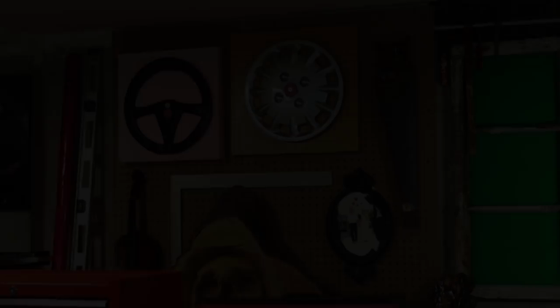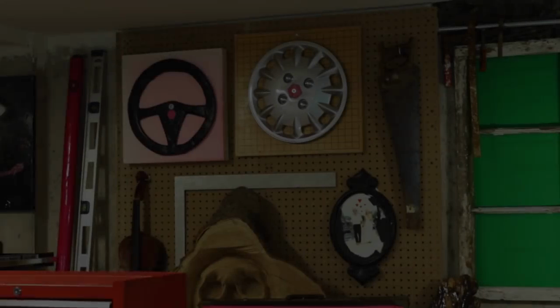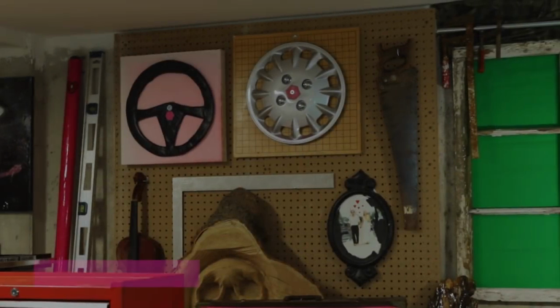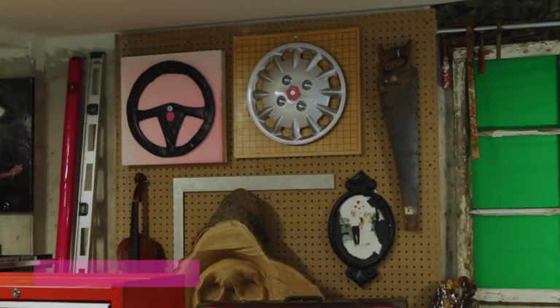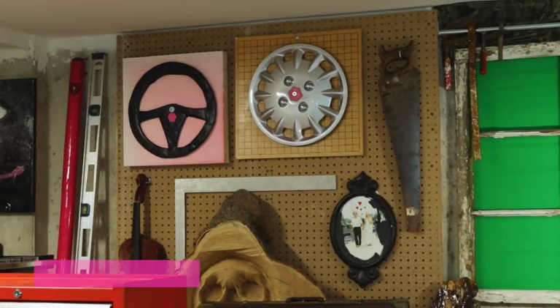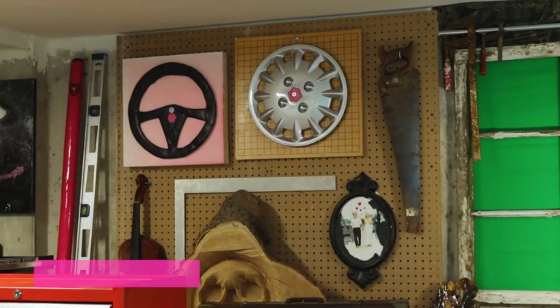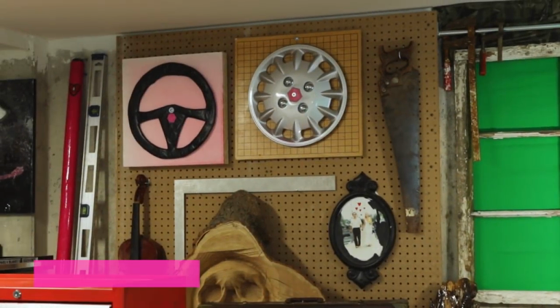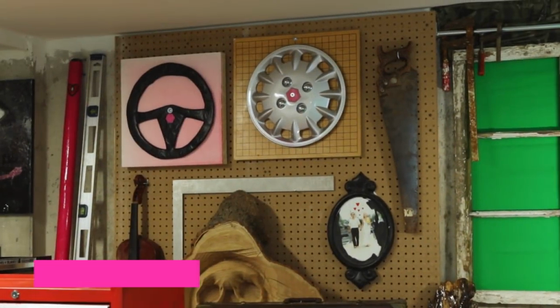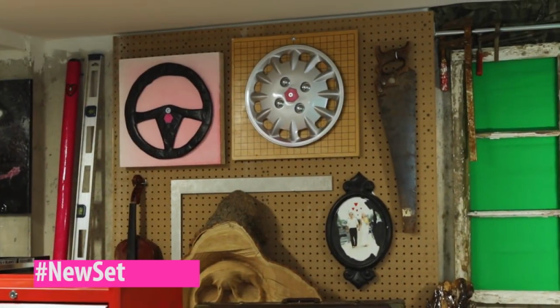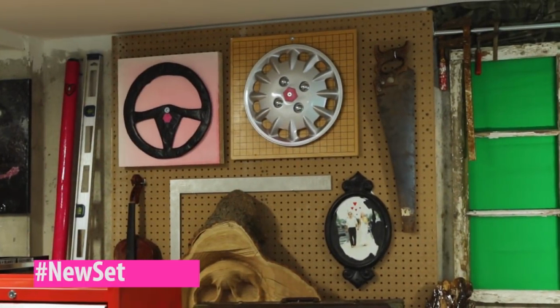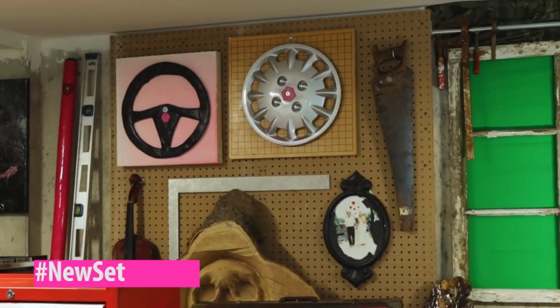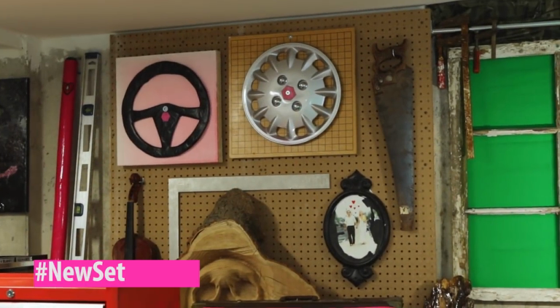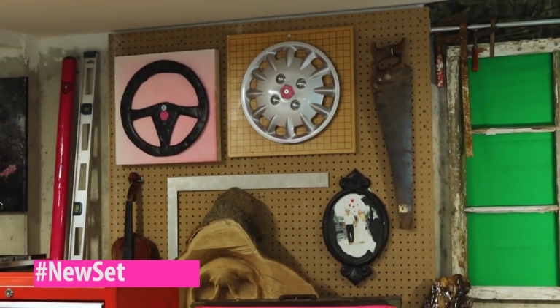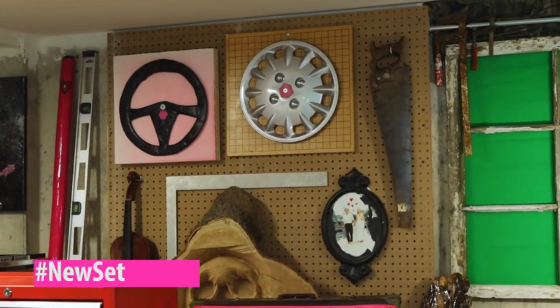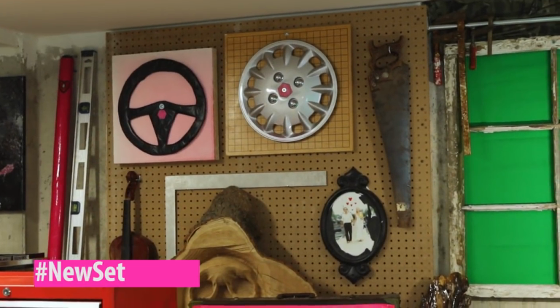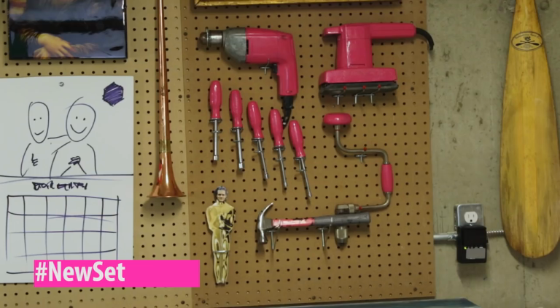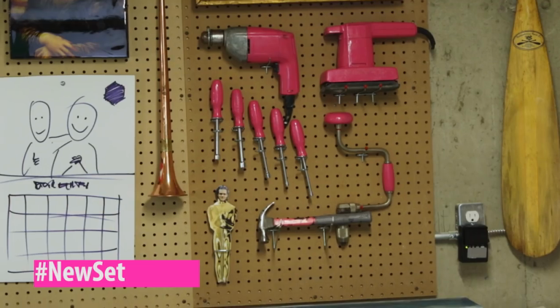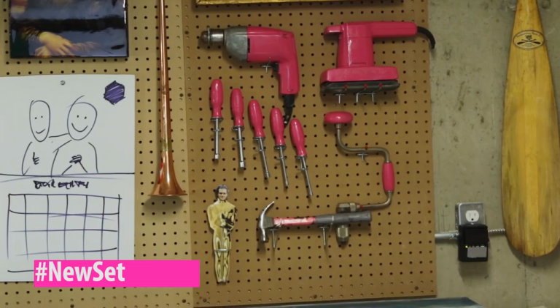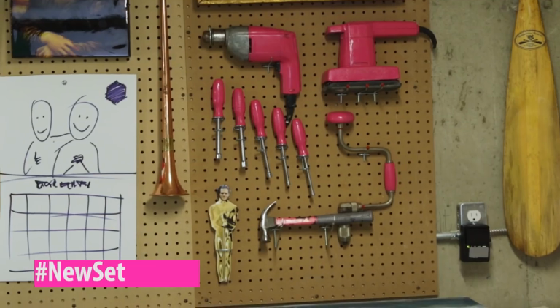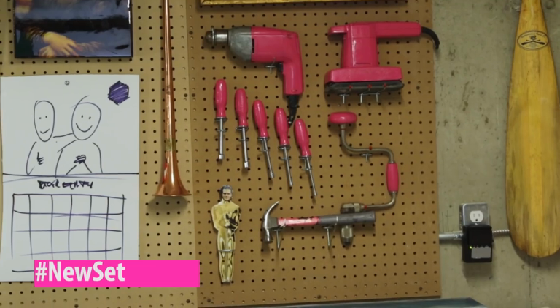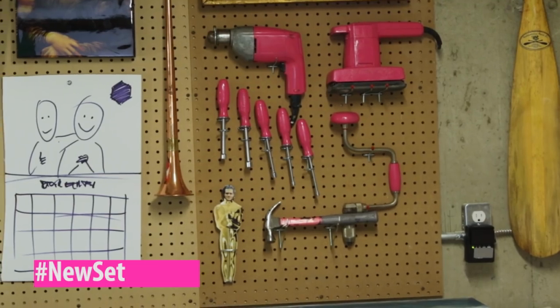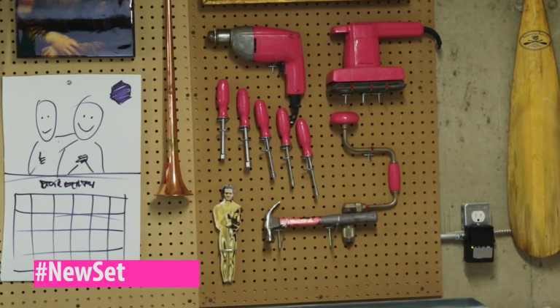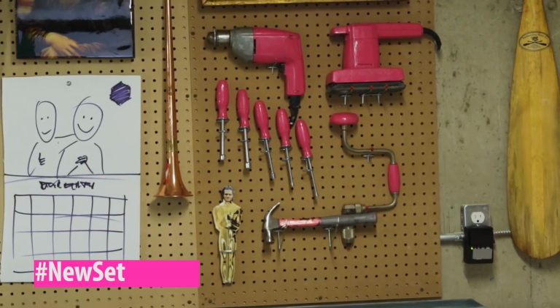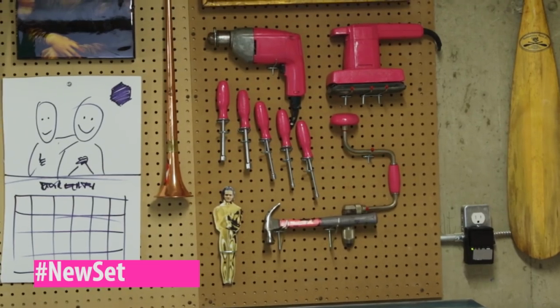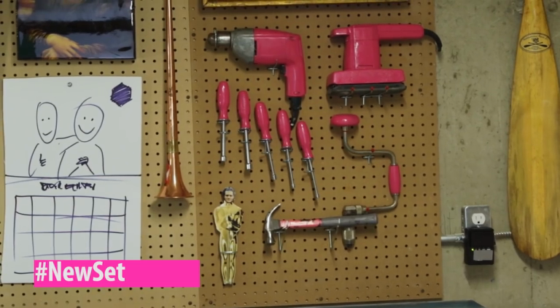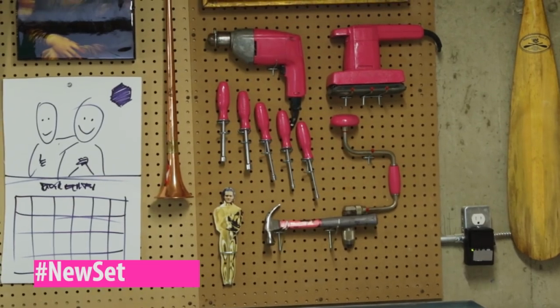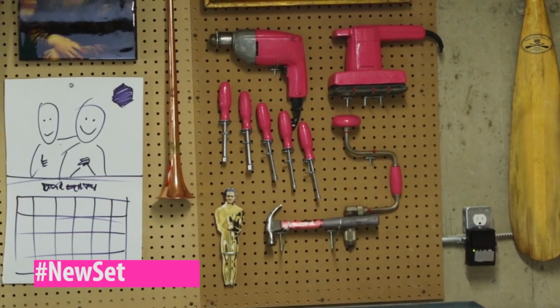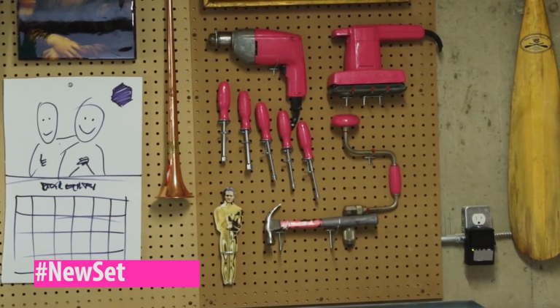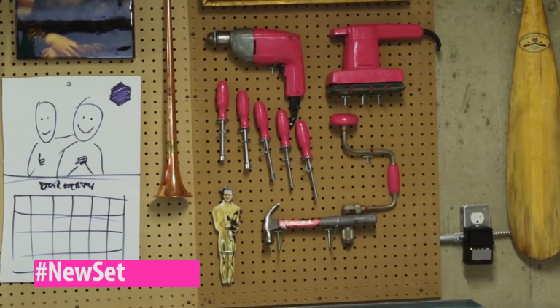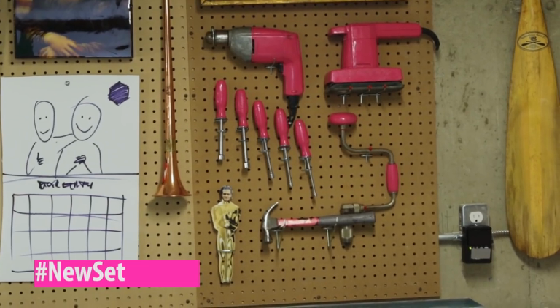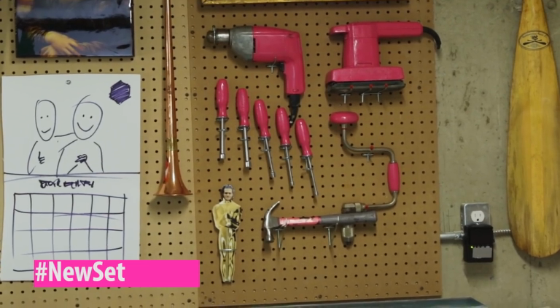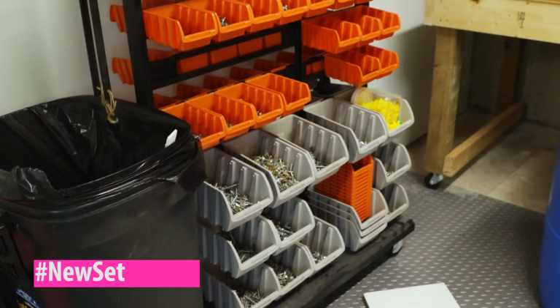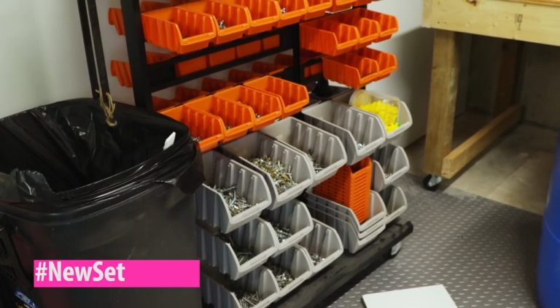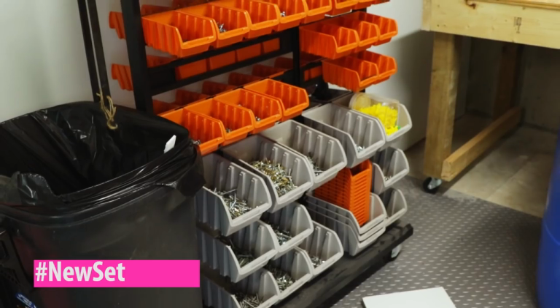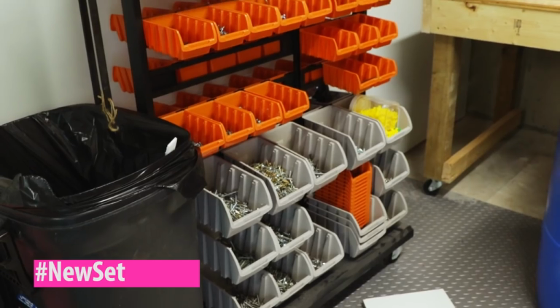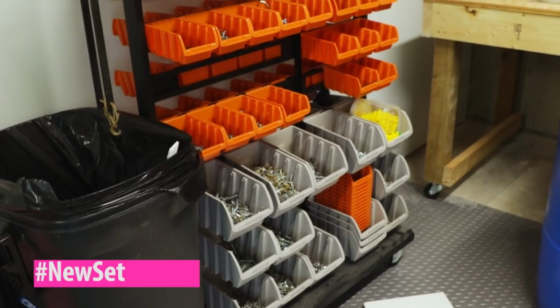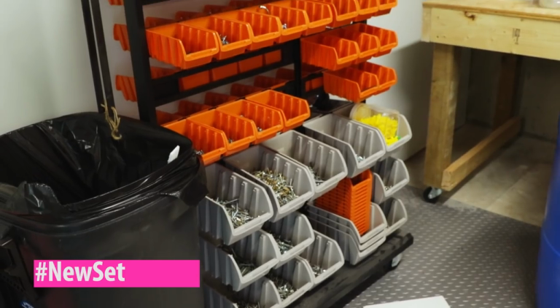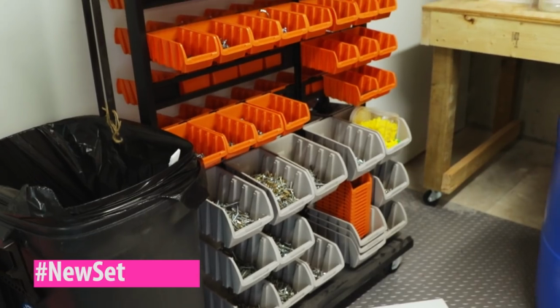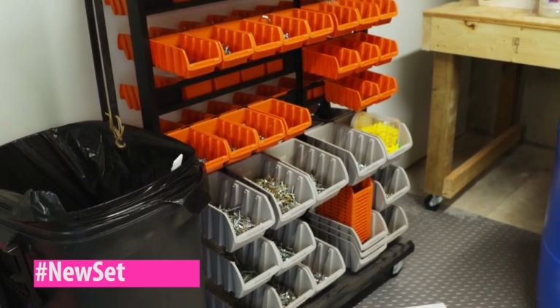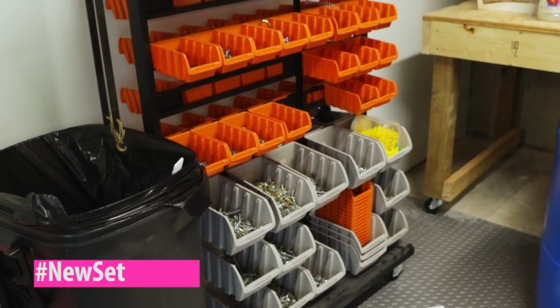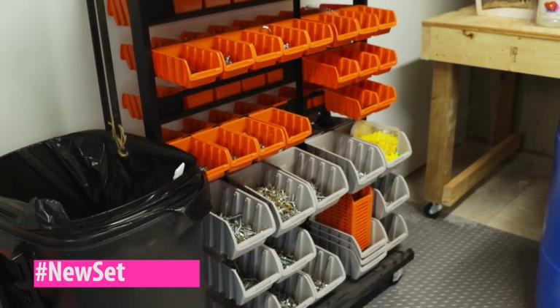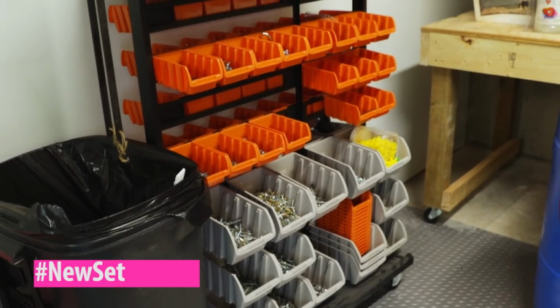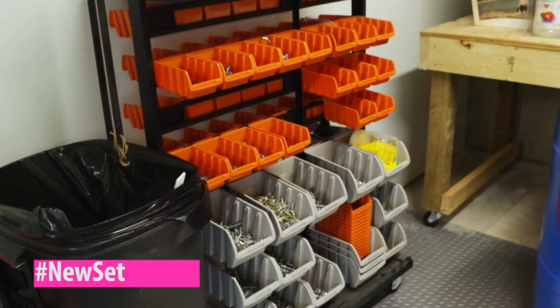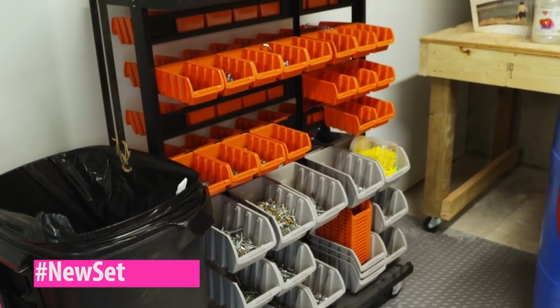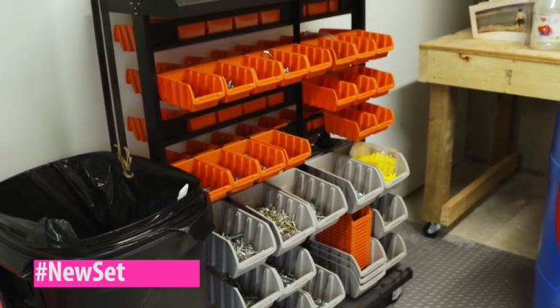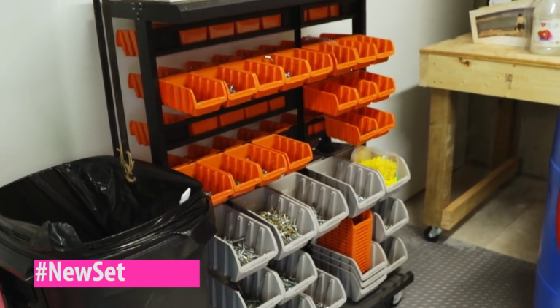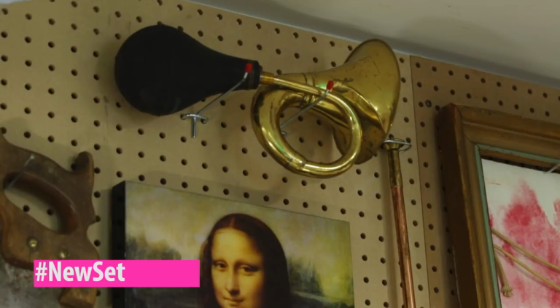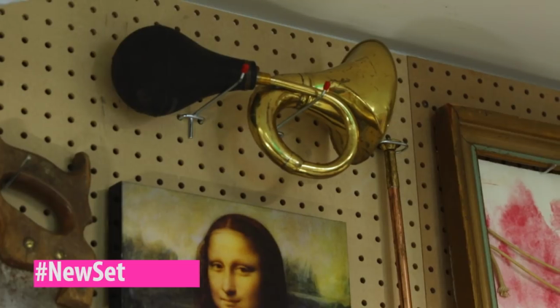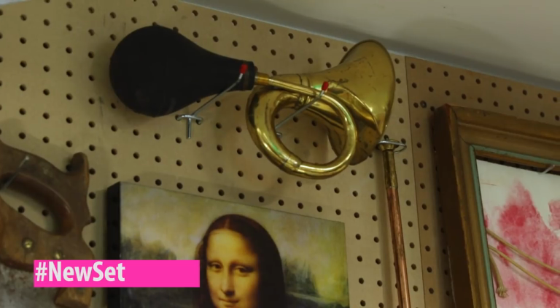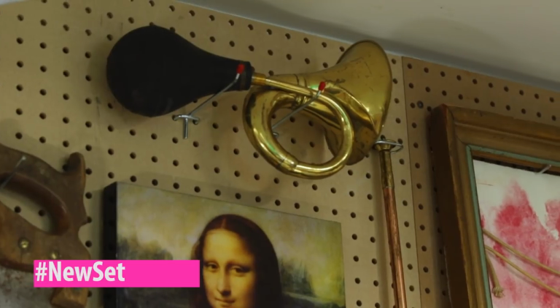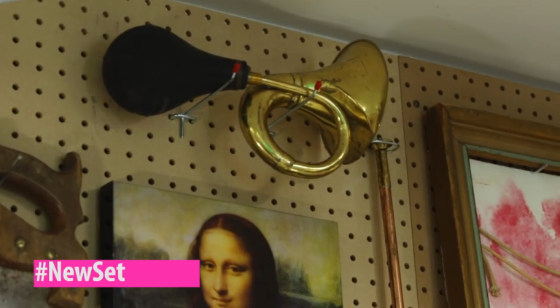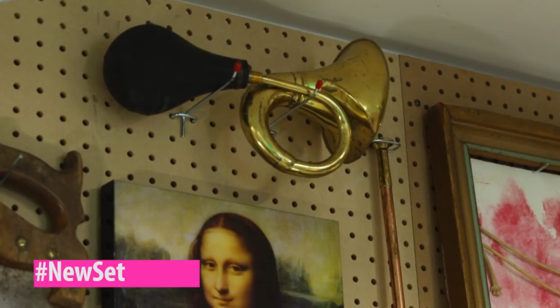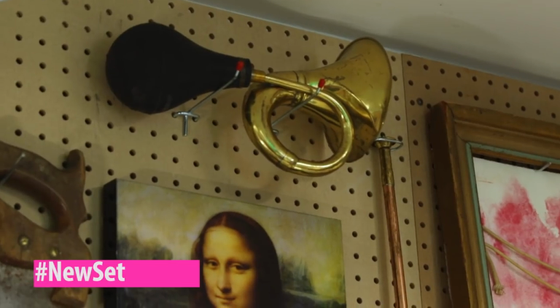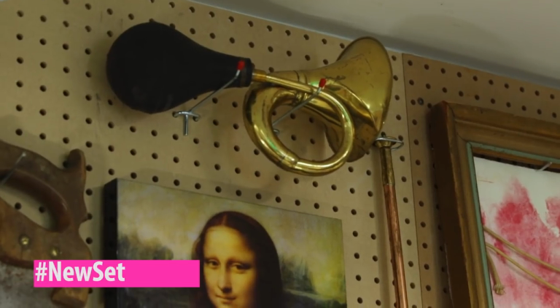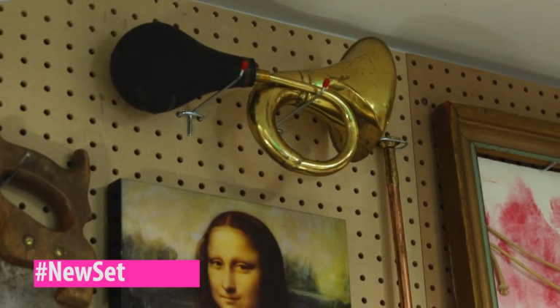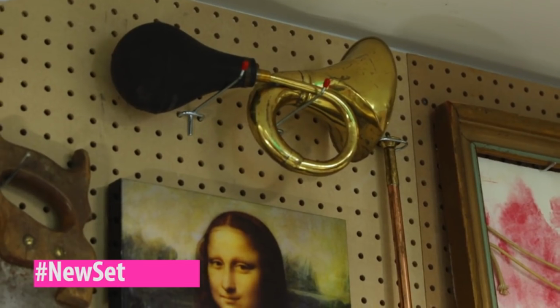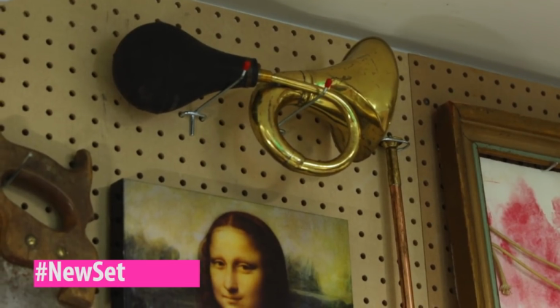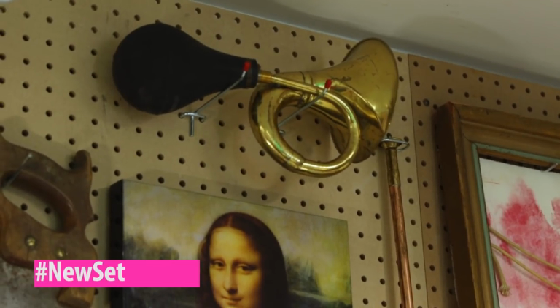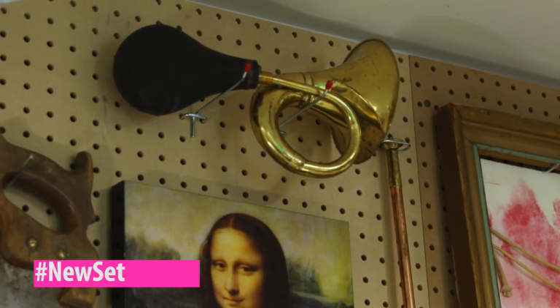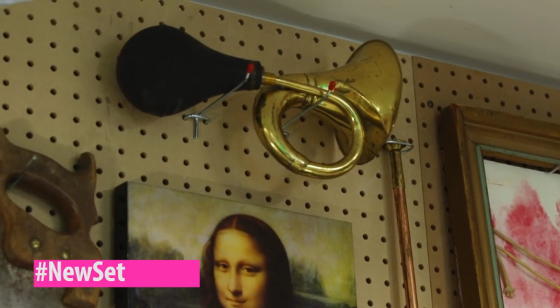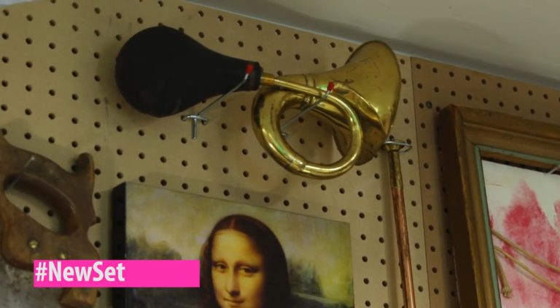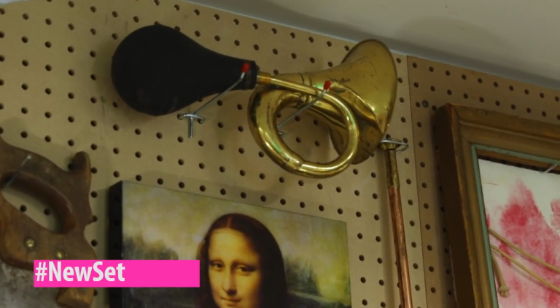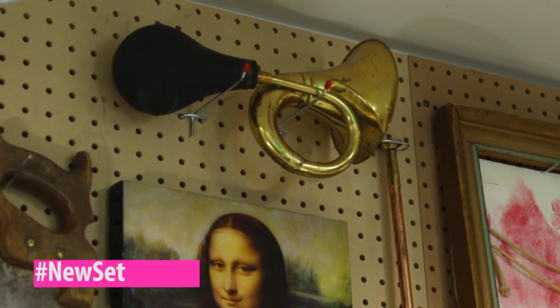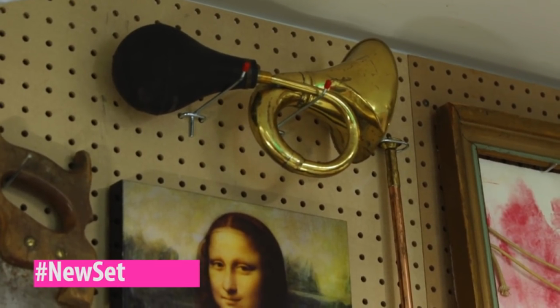Welcome to the new set. We've been working hard to bring you something amazing. Everything's better. Everything's so much better.